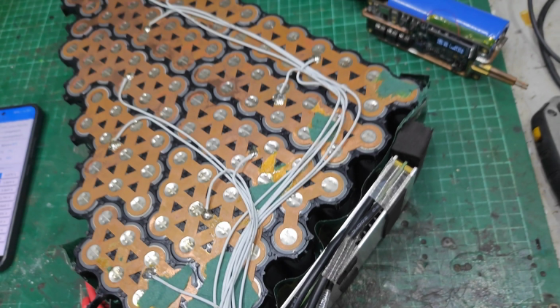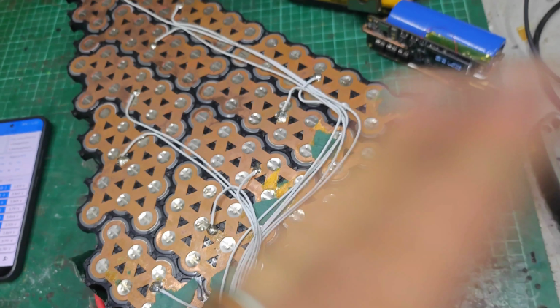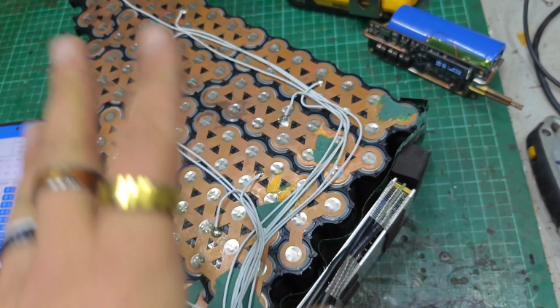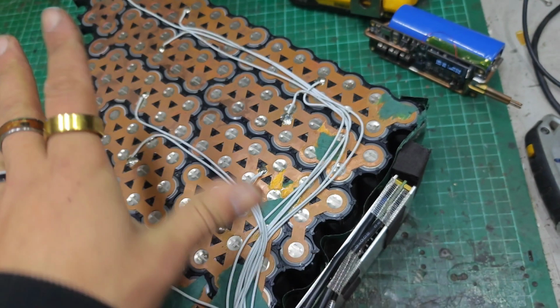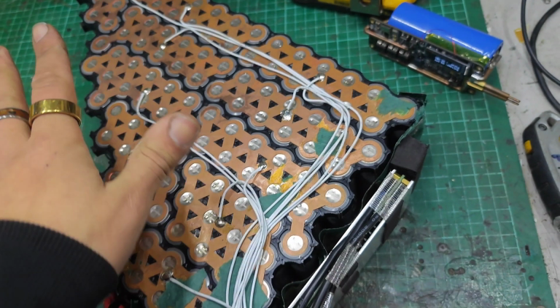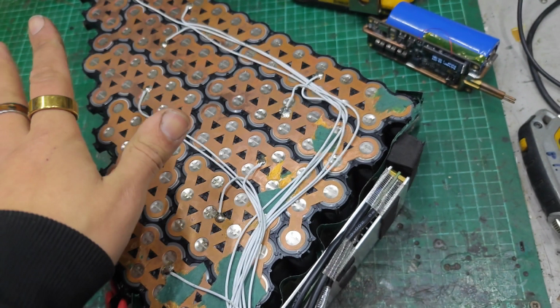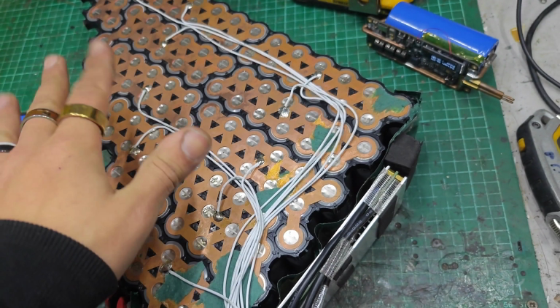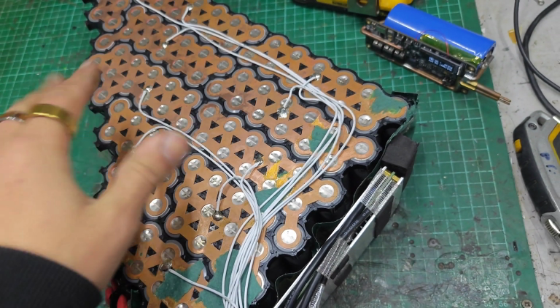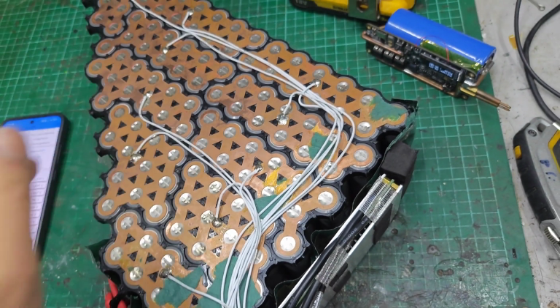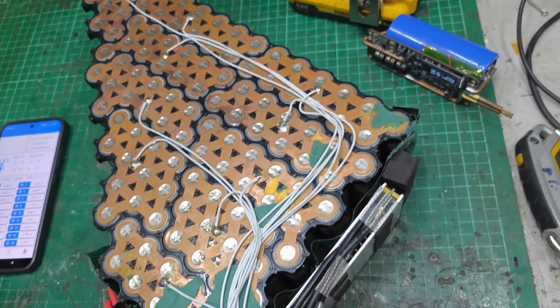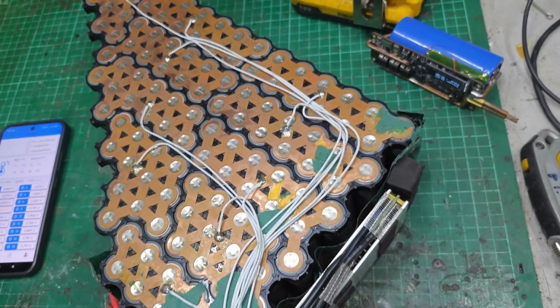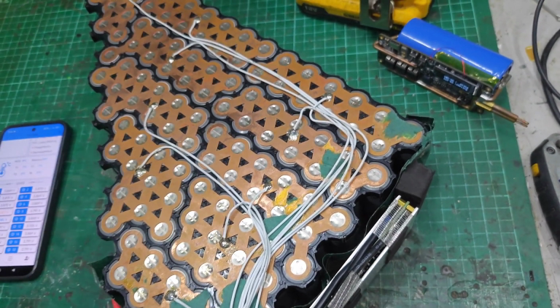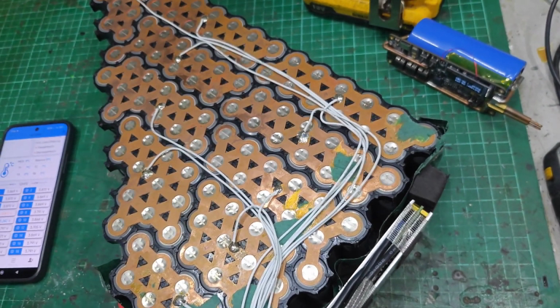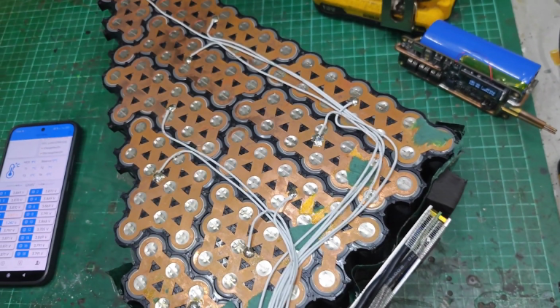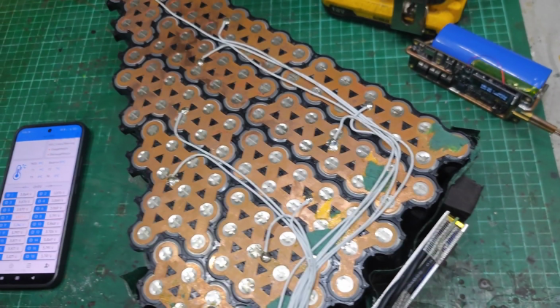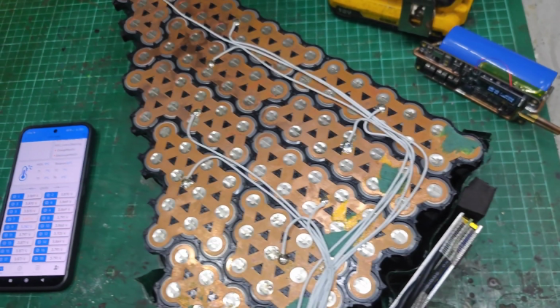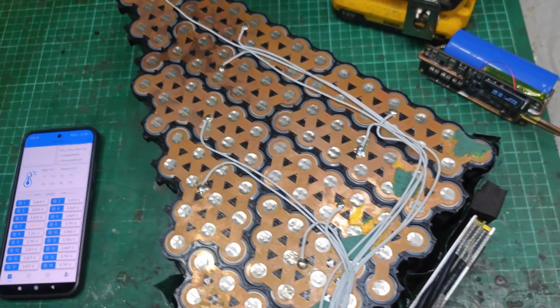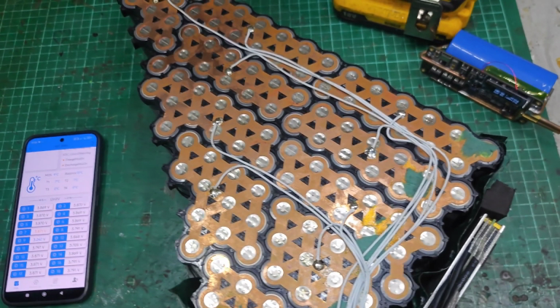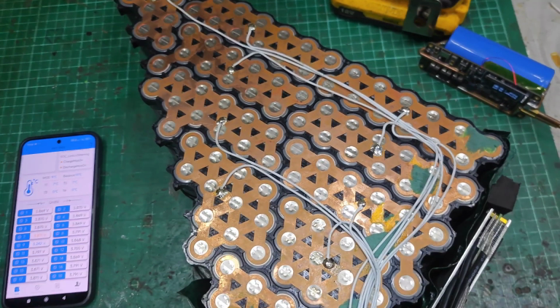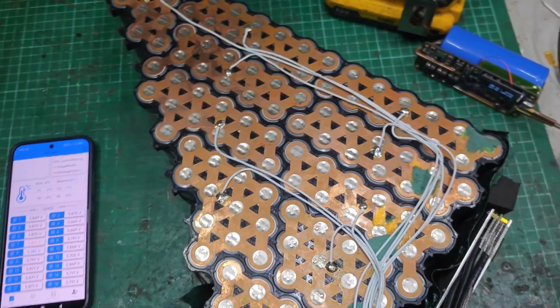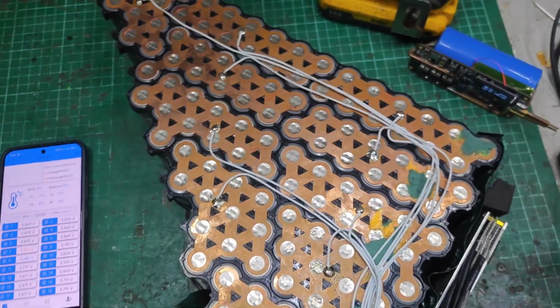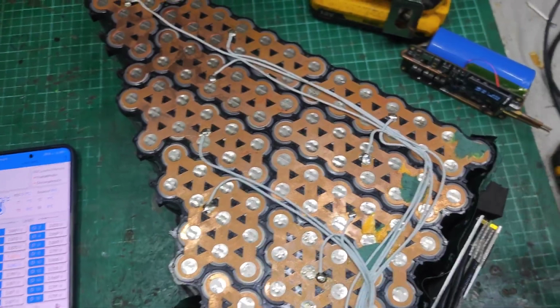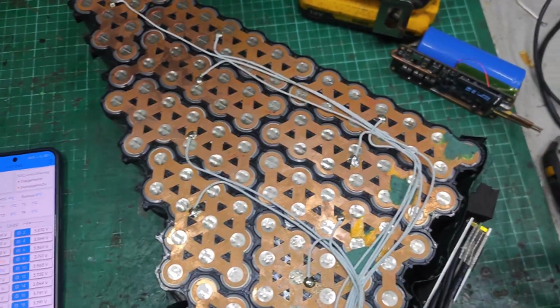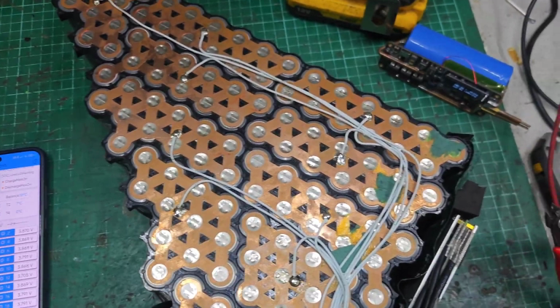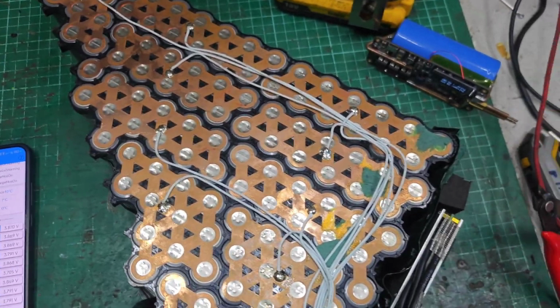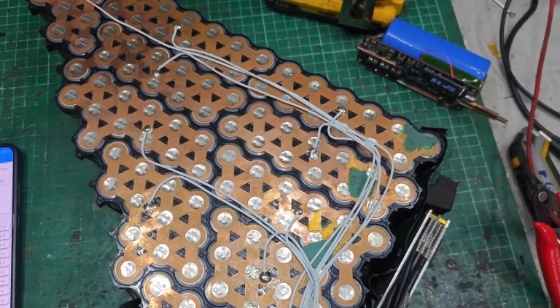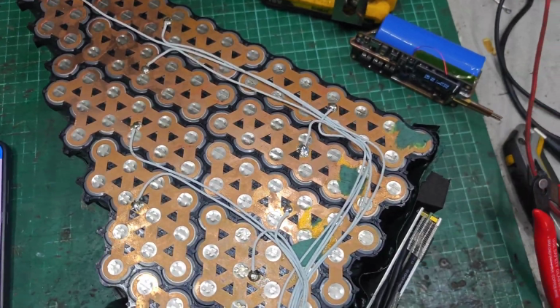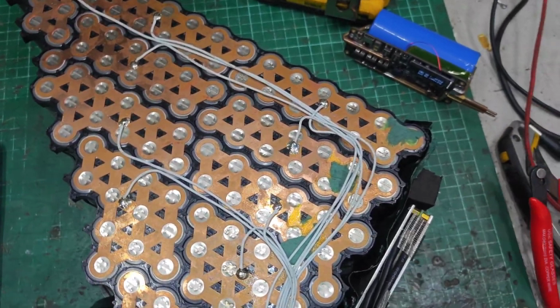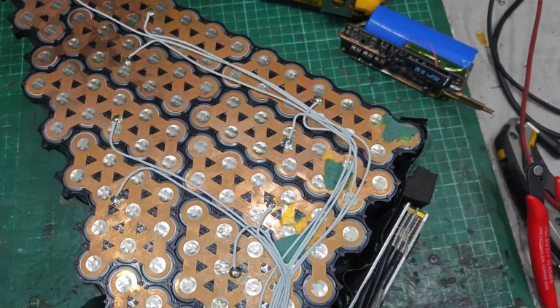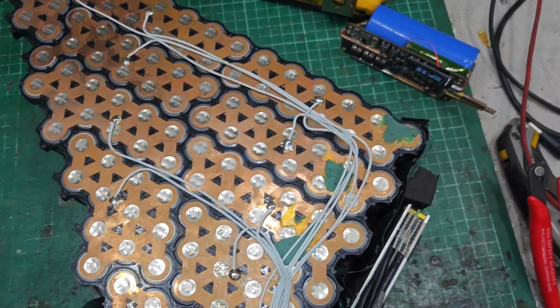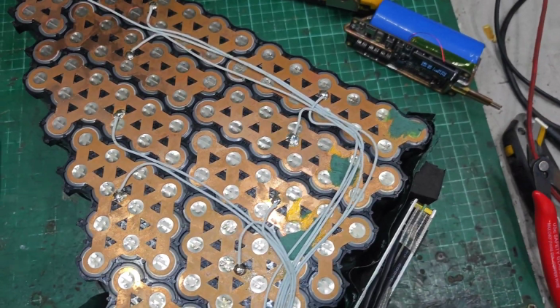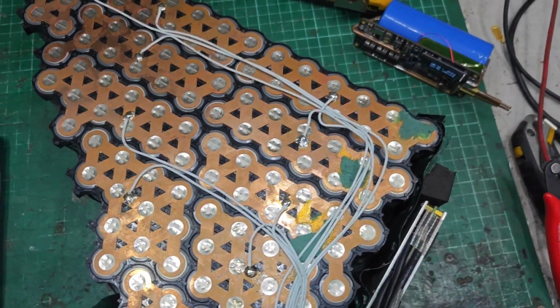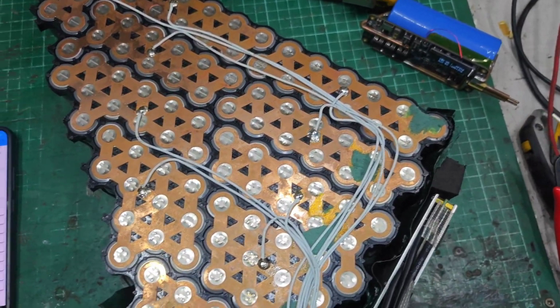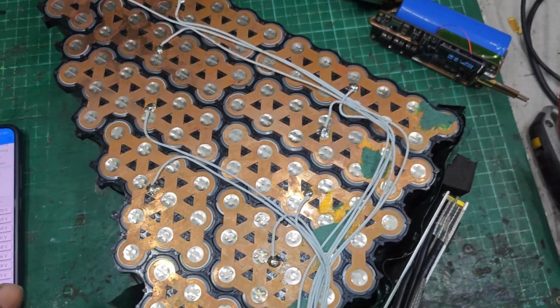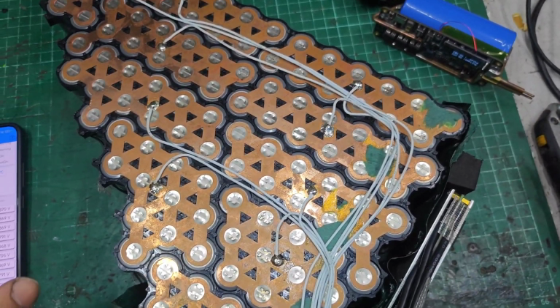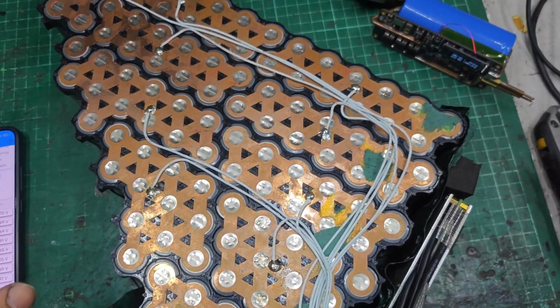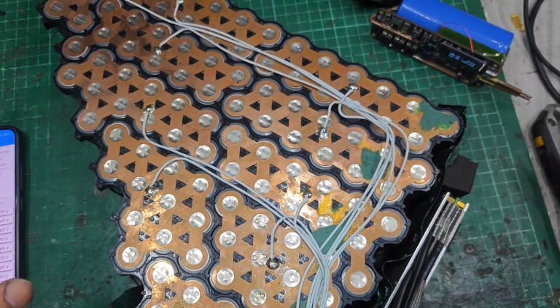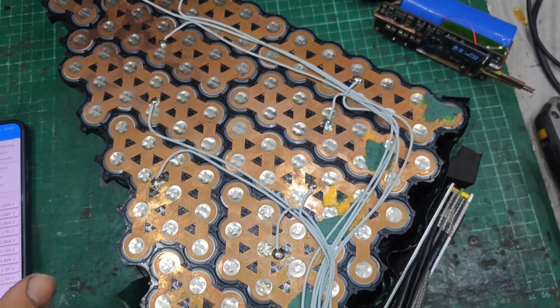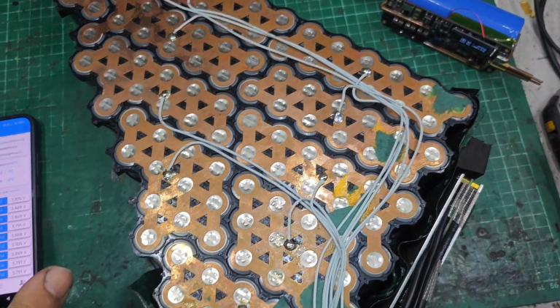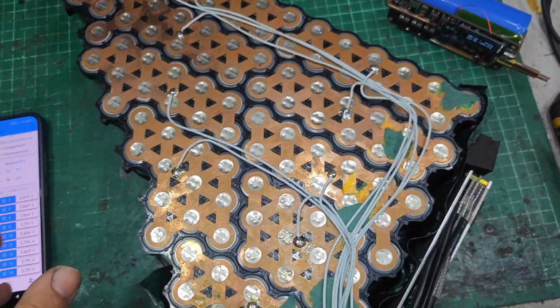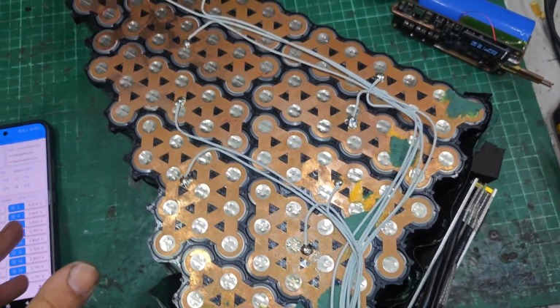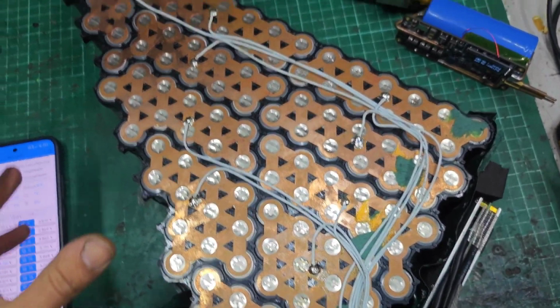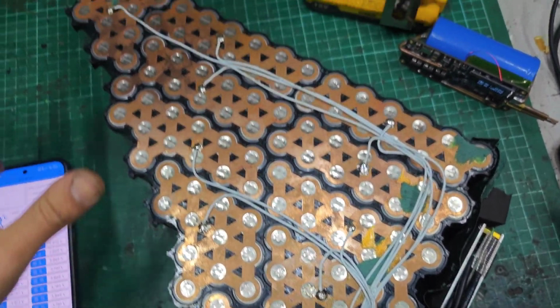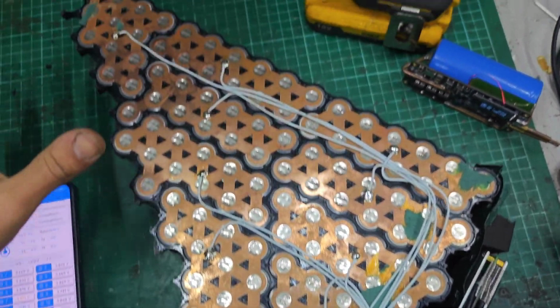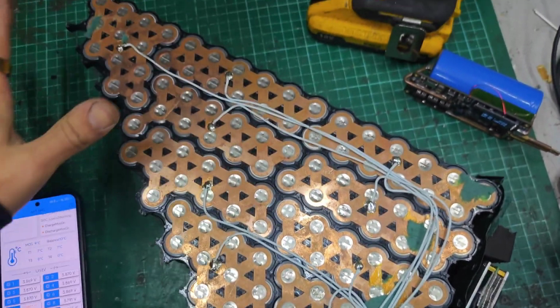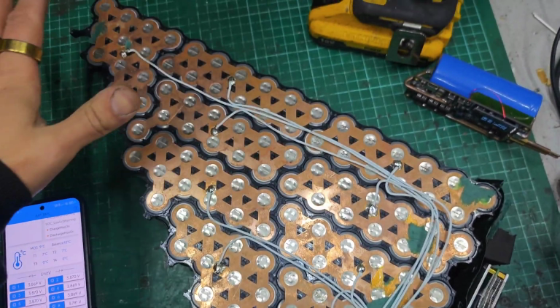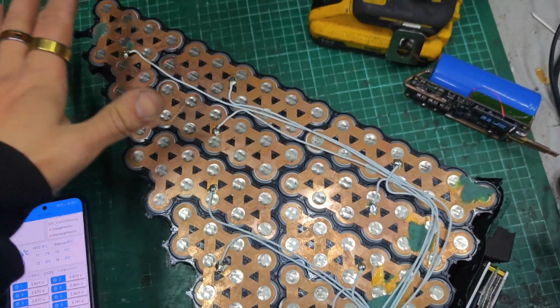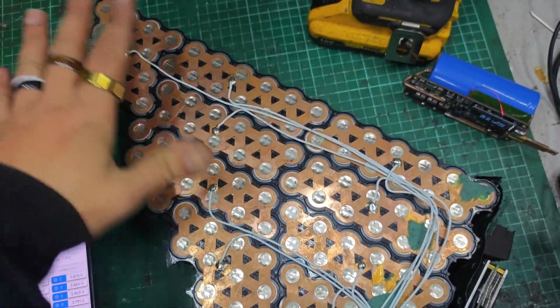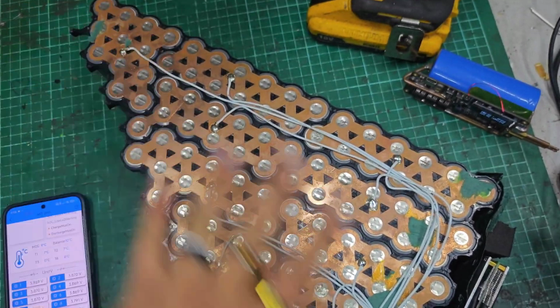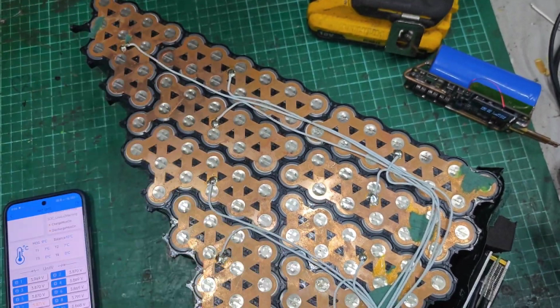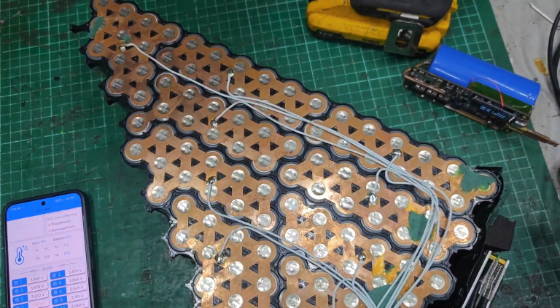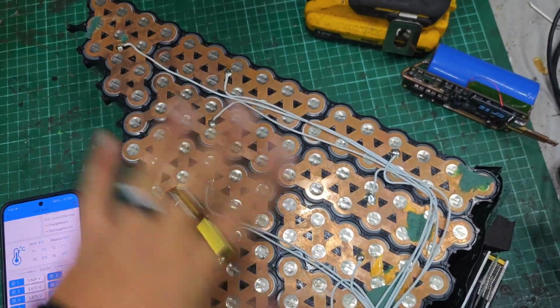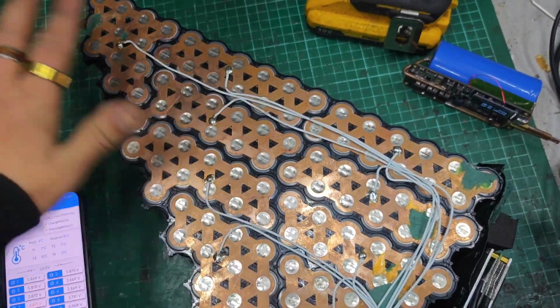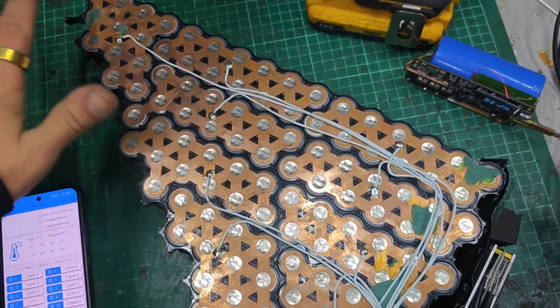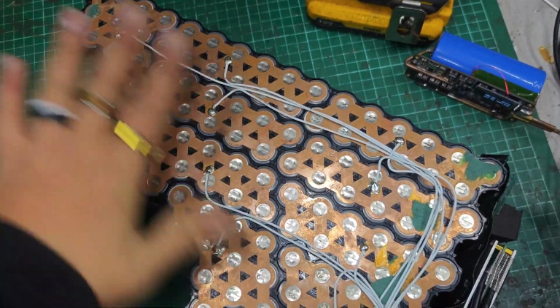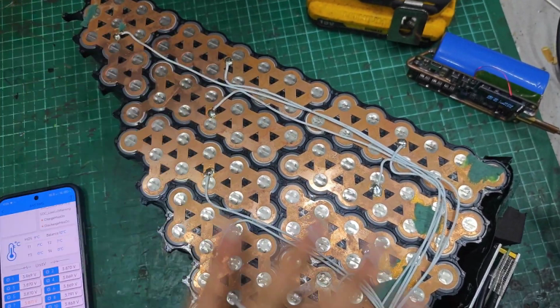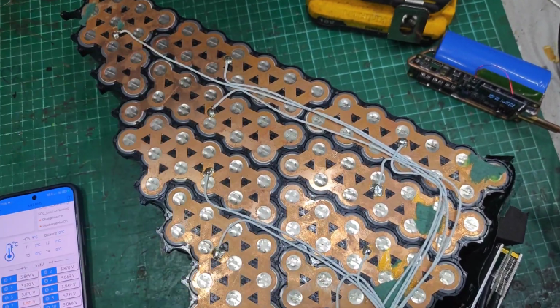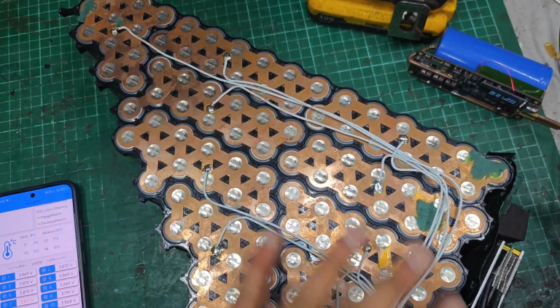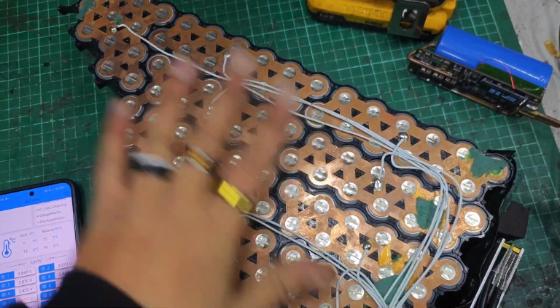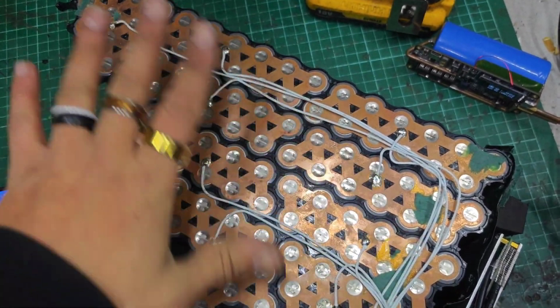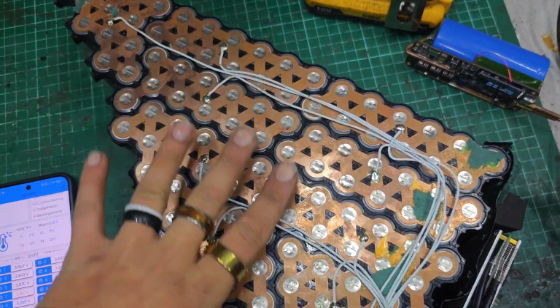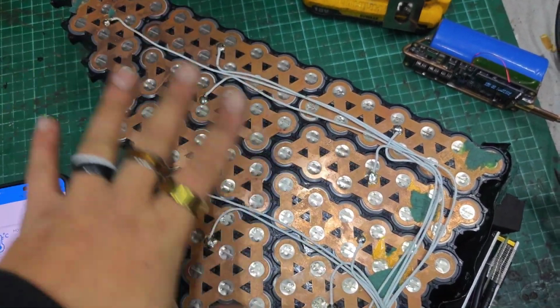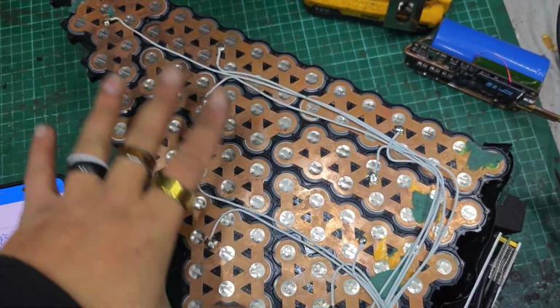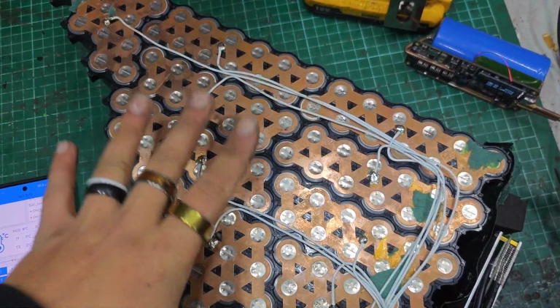Hello there guys, welcome back to the eBike Repairs YouTube channel. My name's Dash, and I take apart and fix super fun and exciting stuff like this.